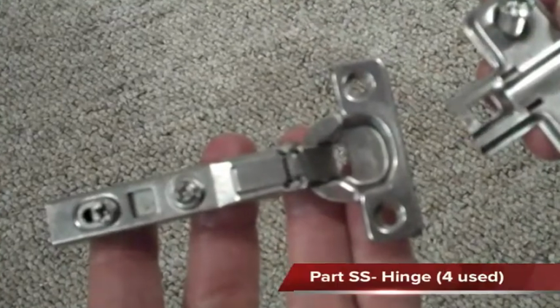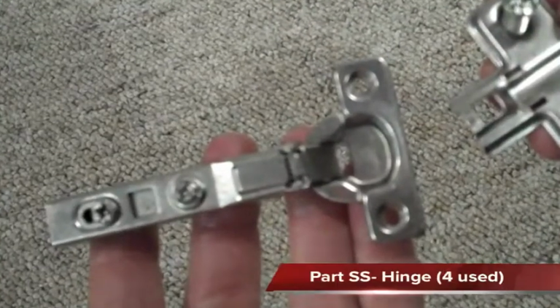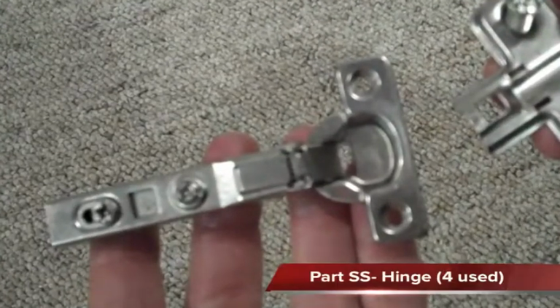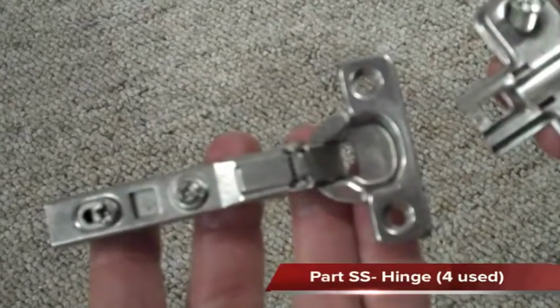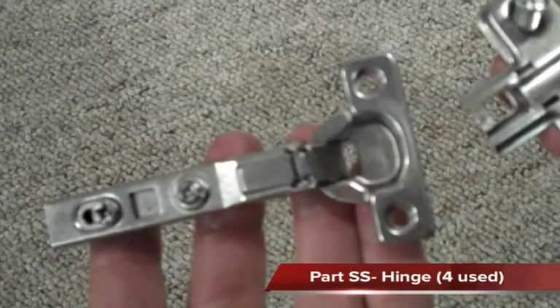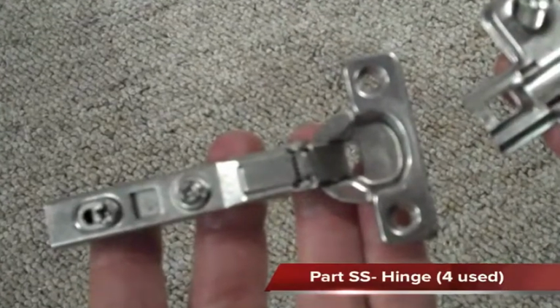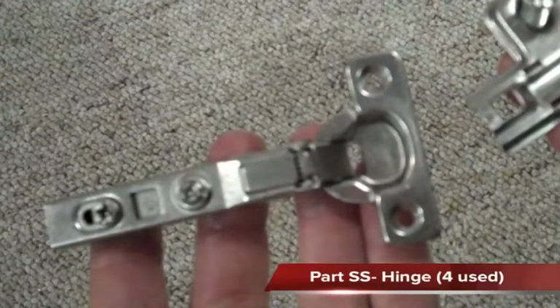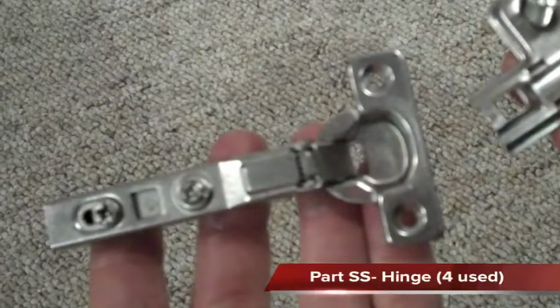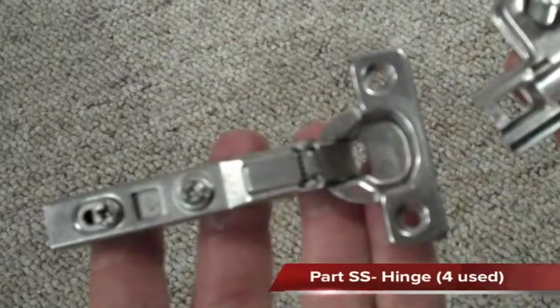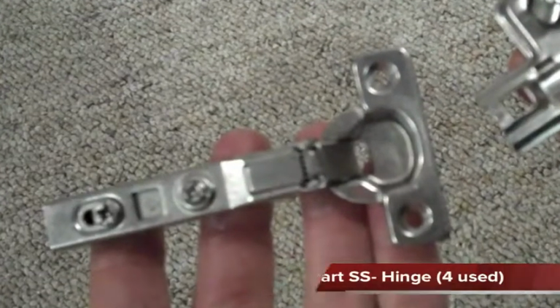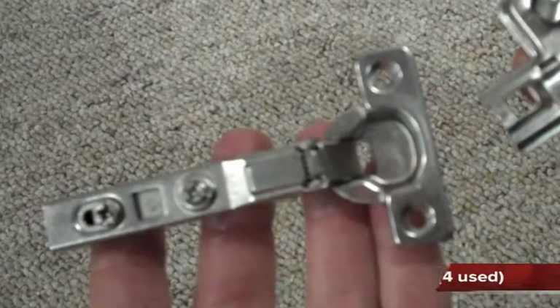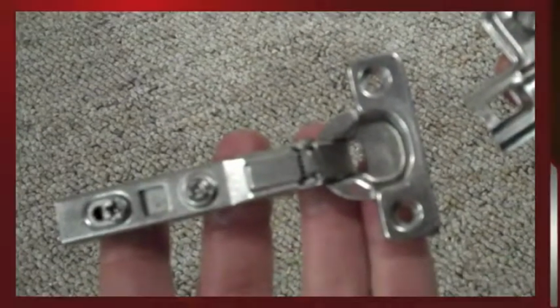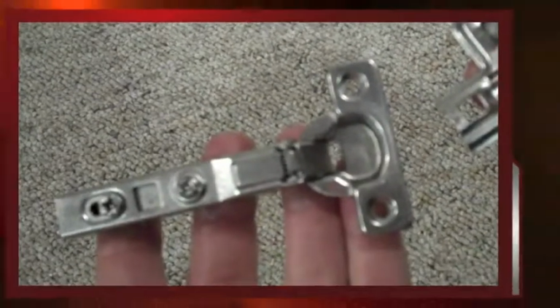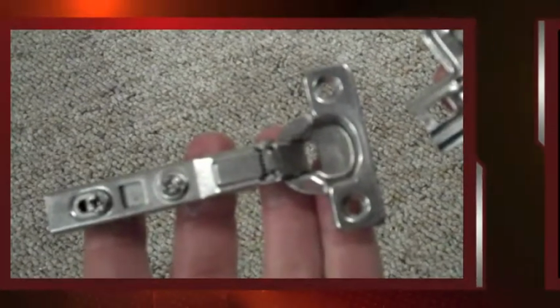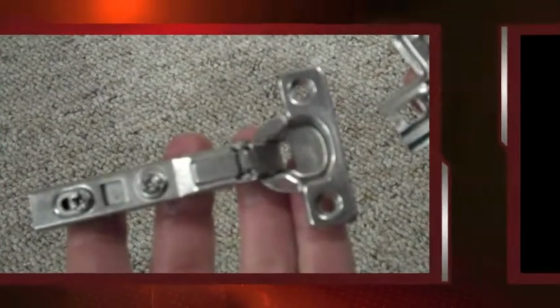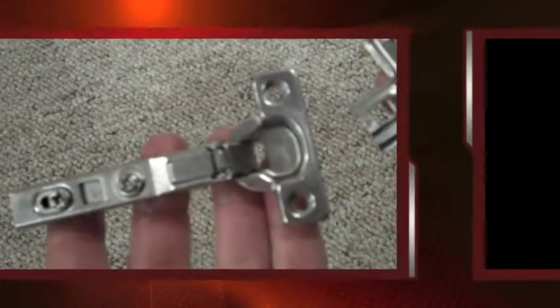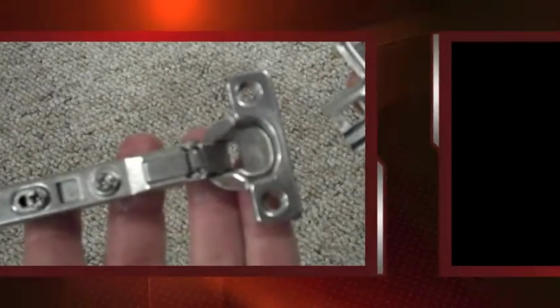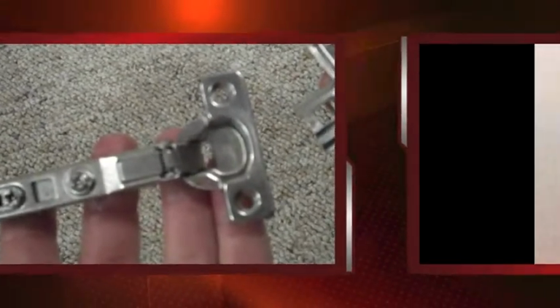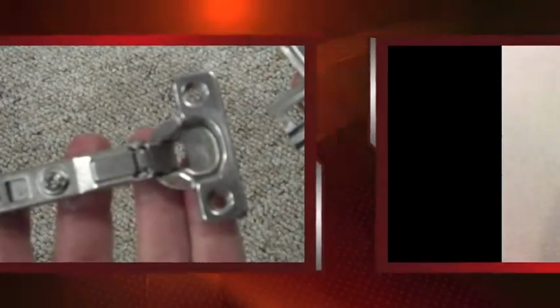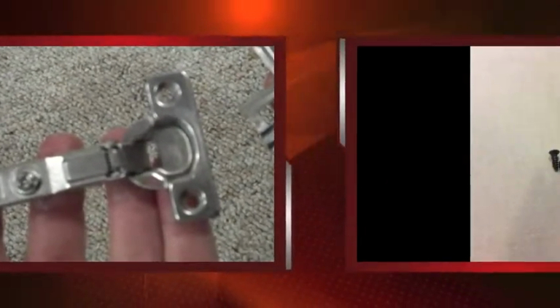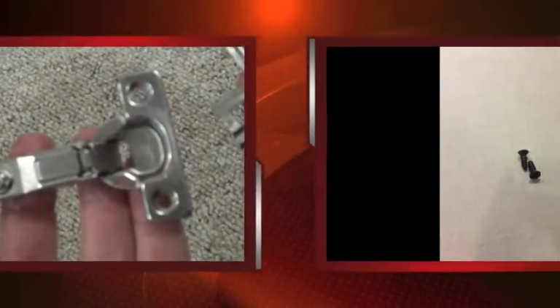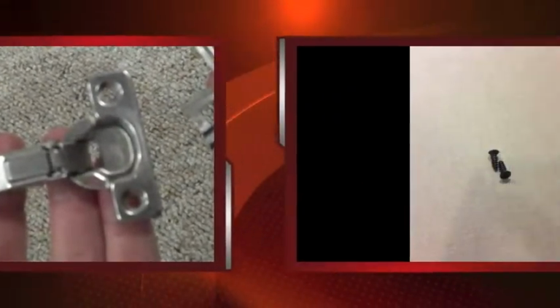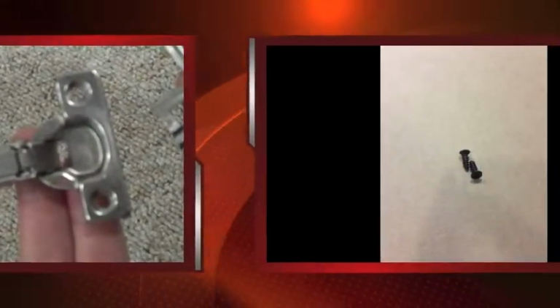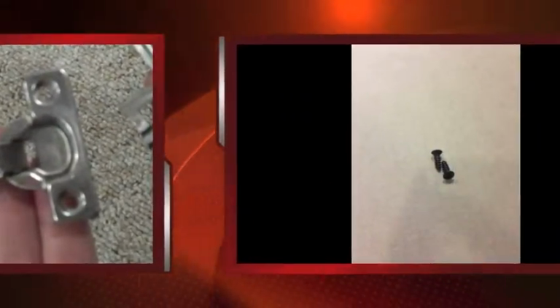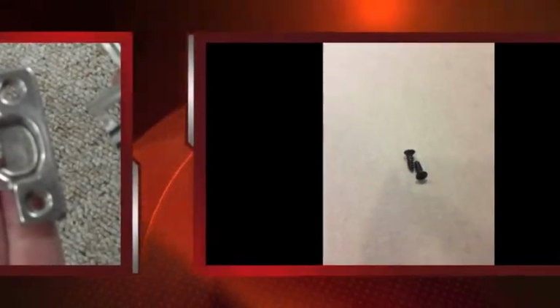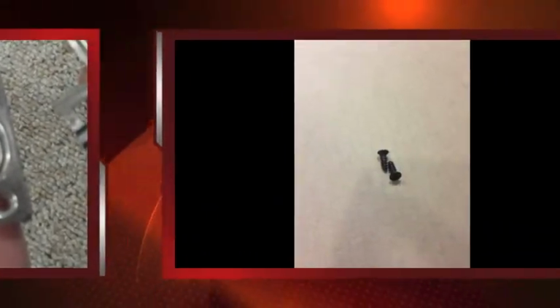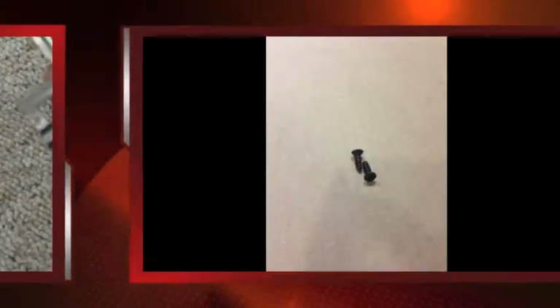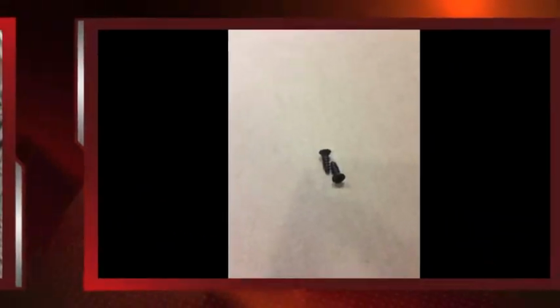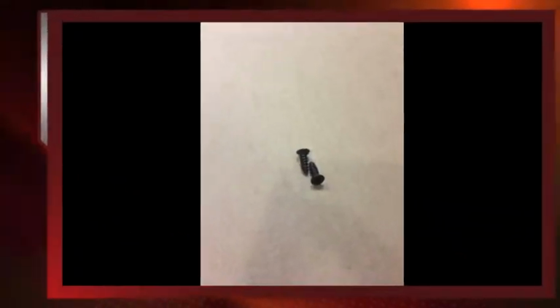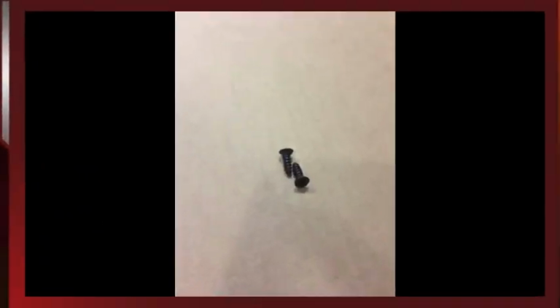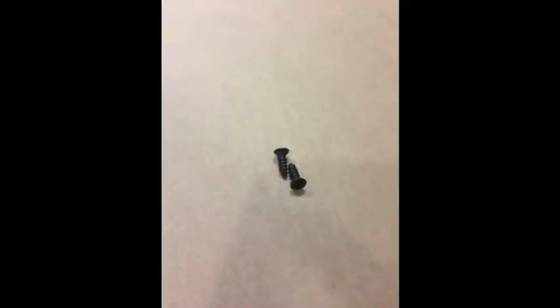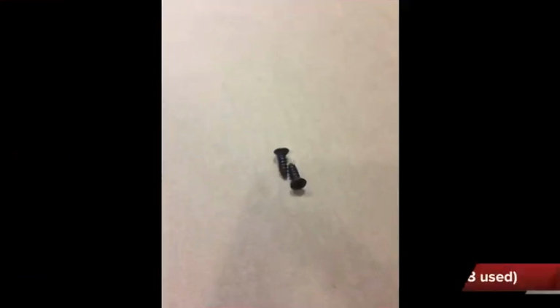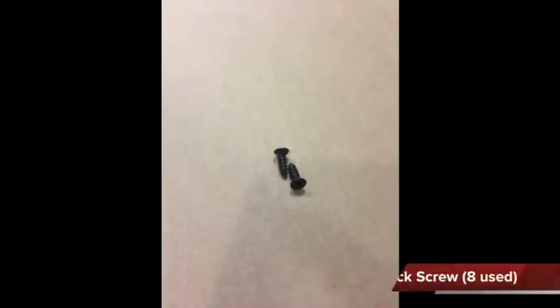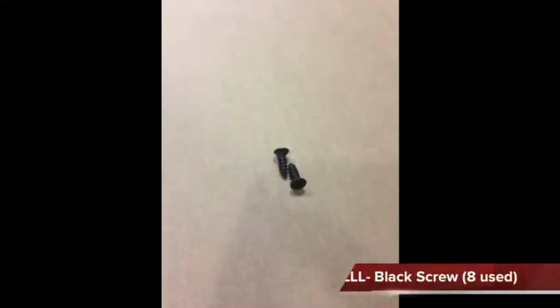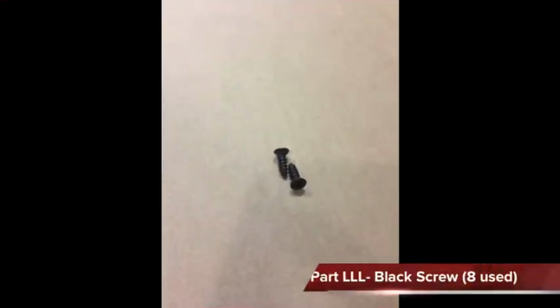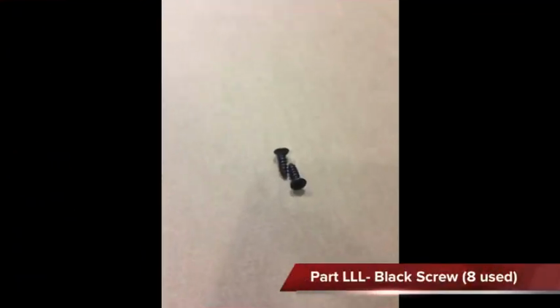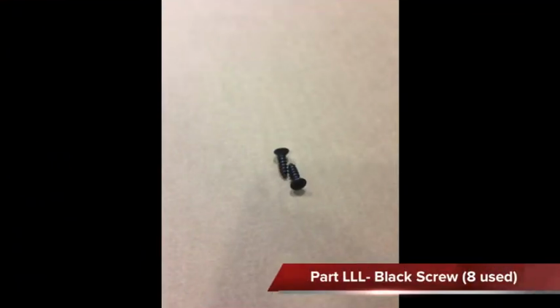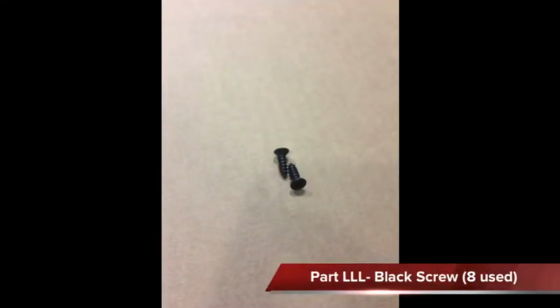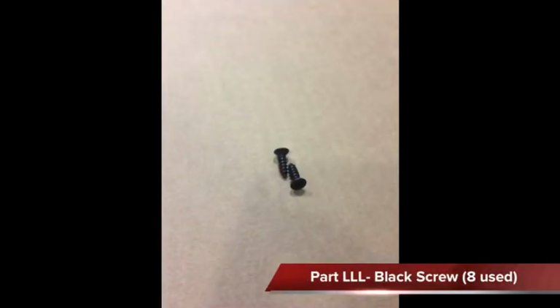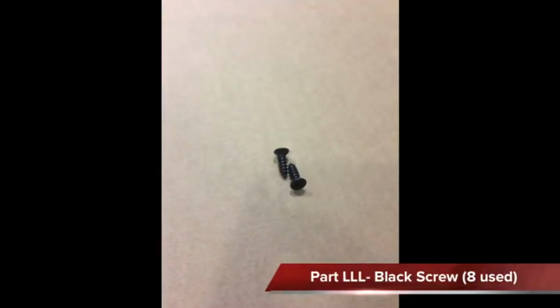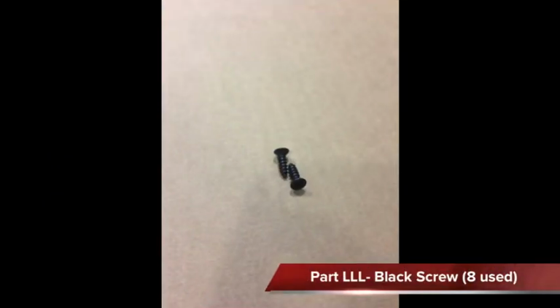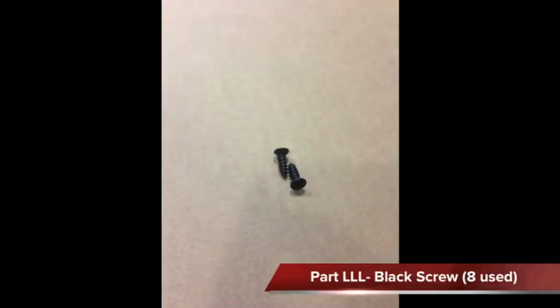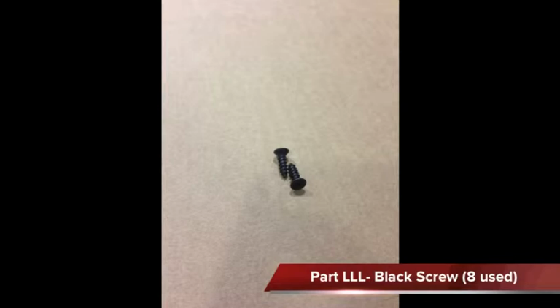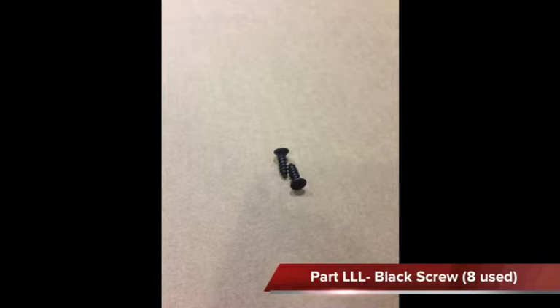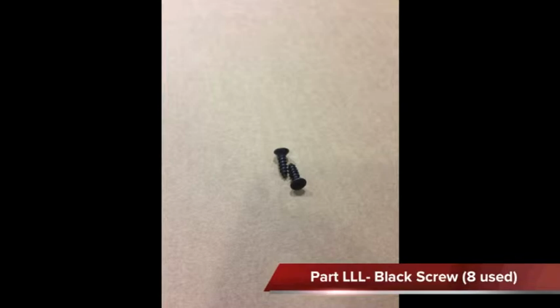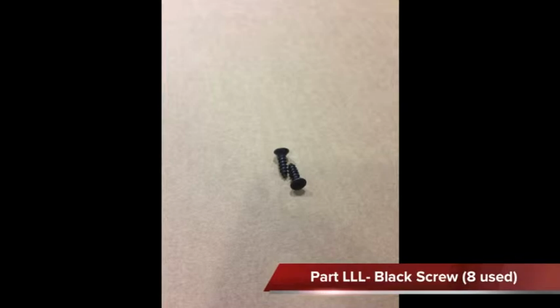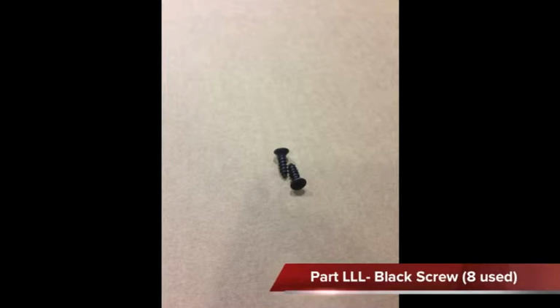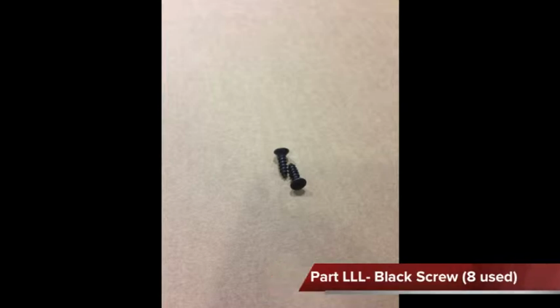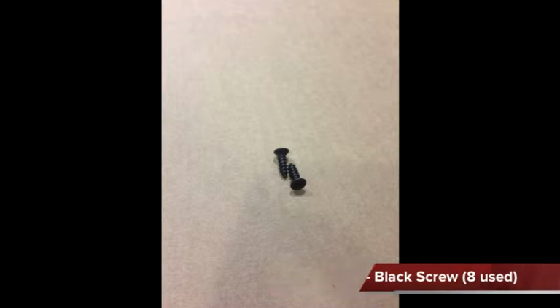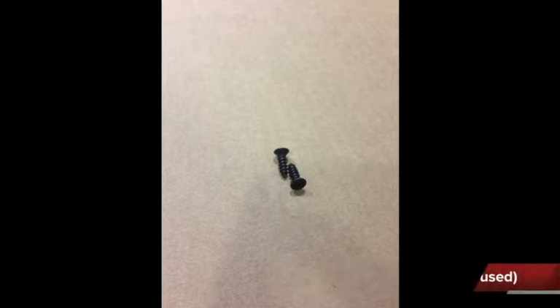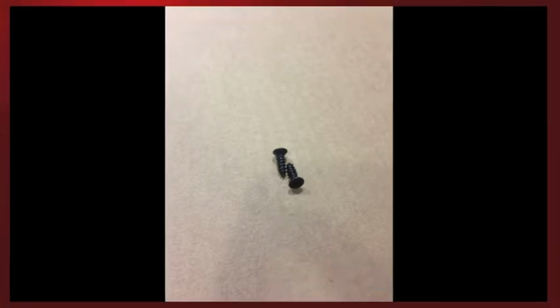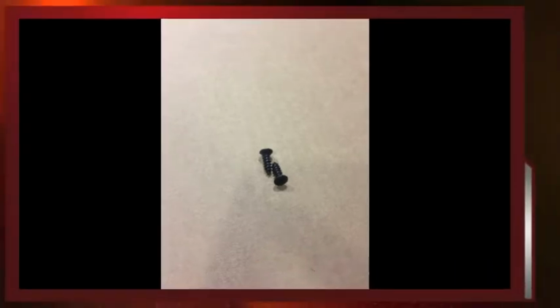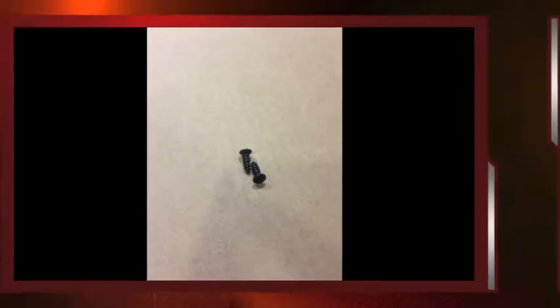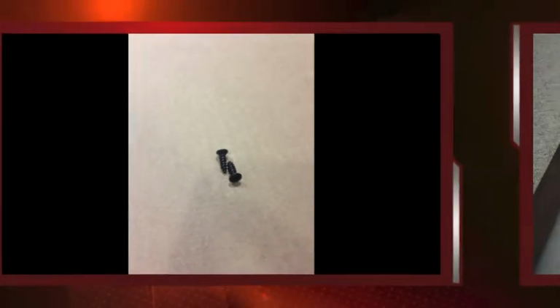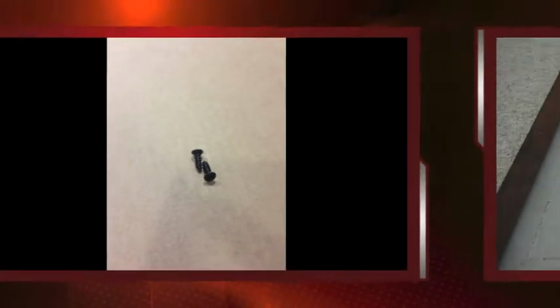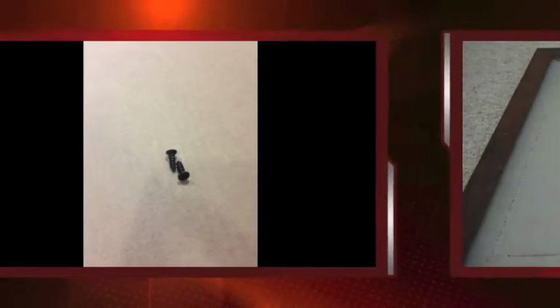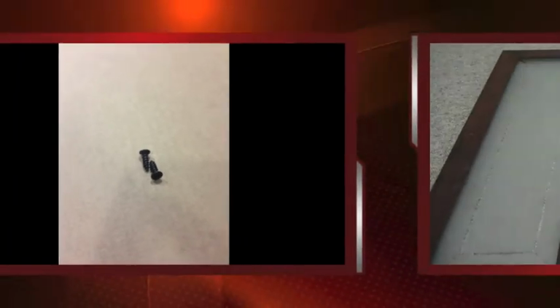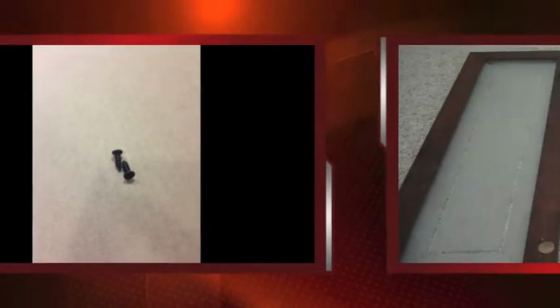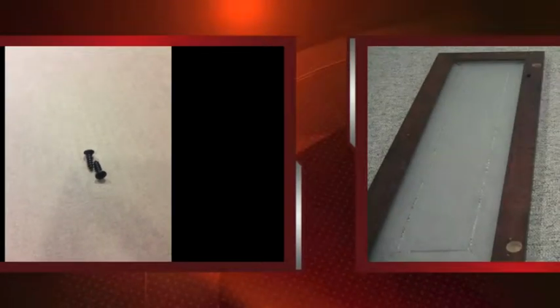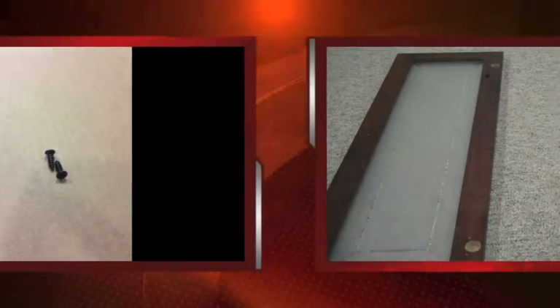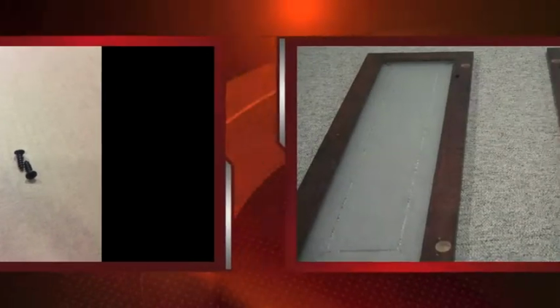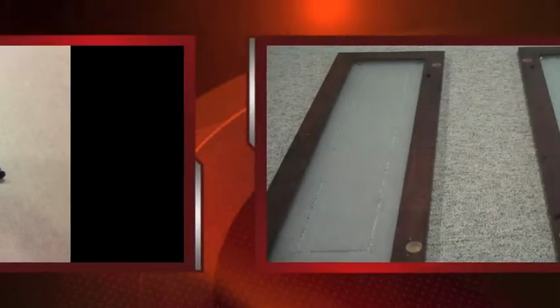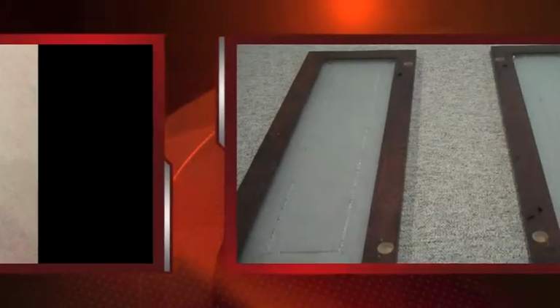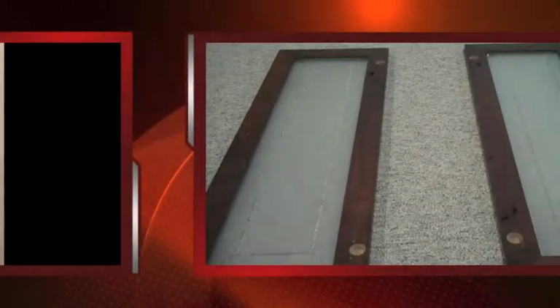Next, we'll take the remaining portion of the hinge and, using two screws per hinge, attach these to our doors.